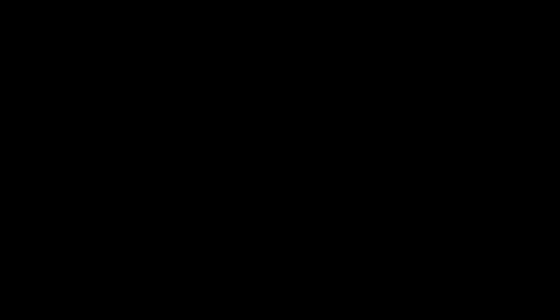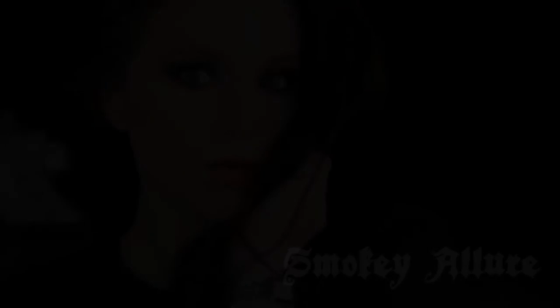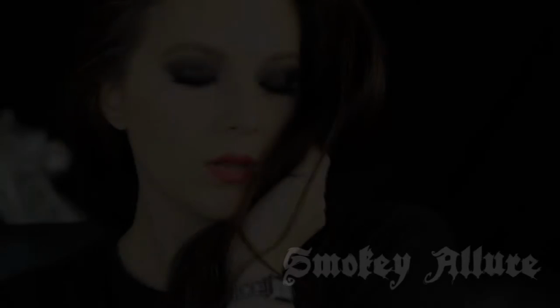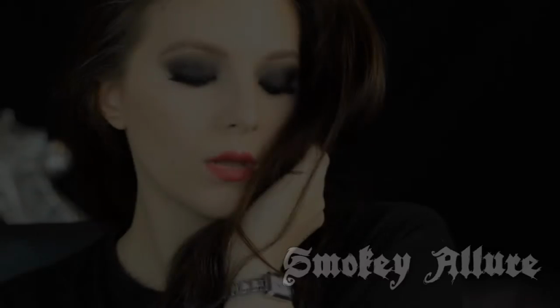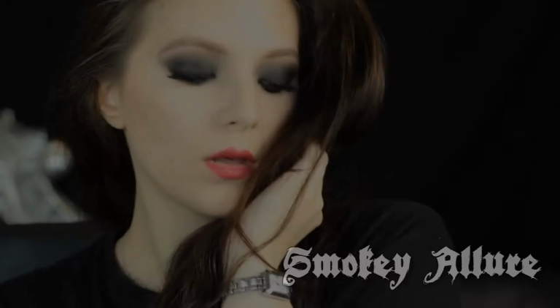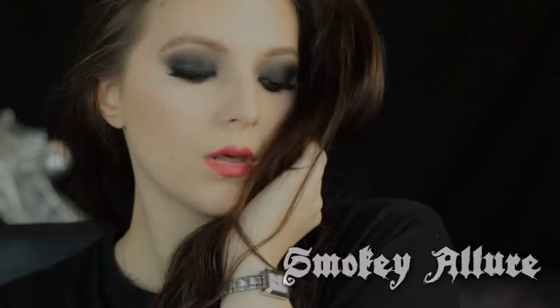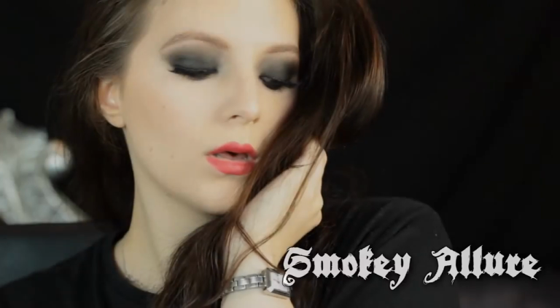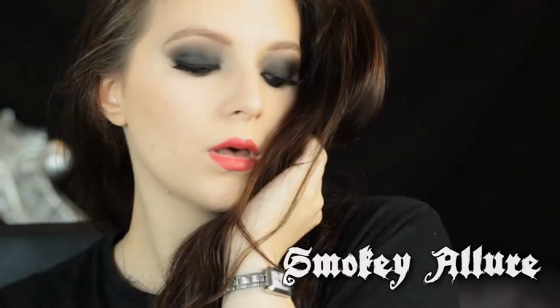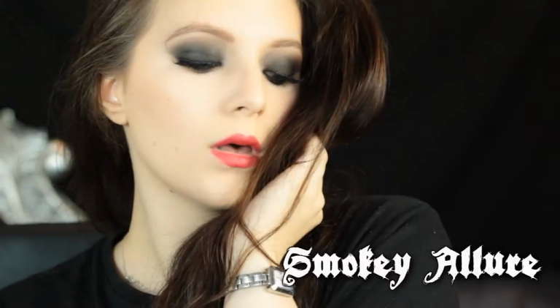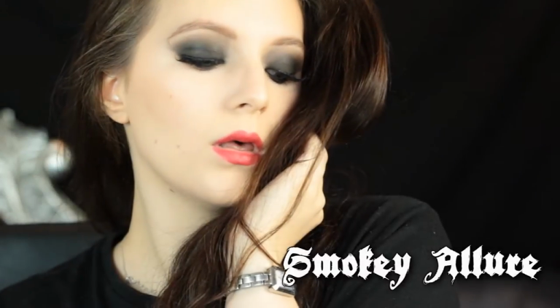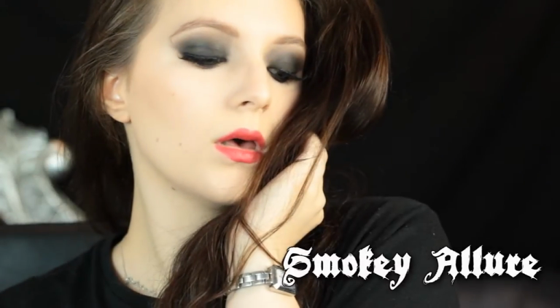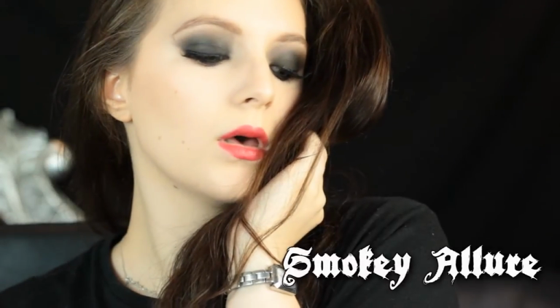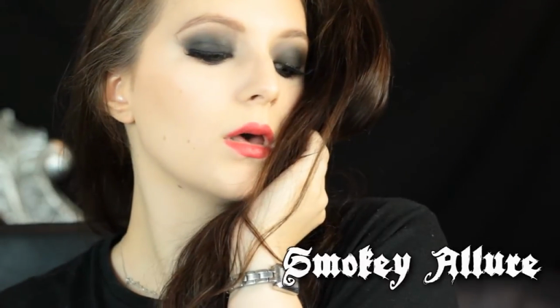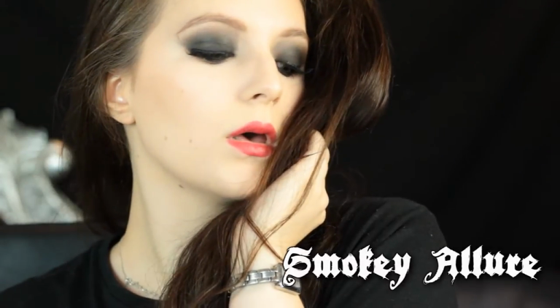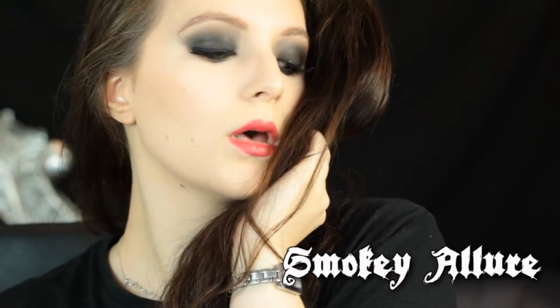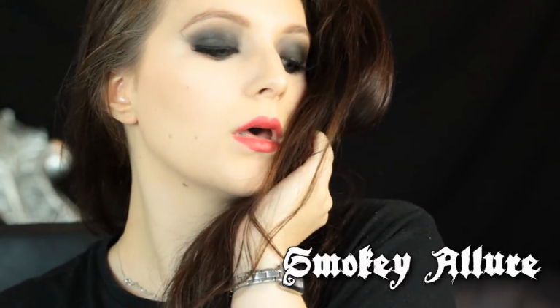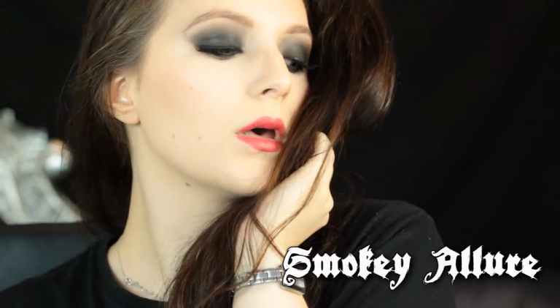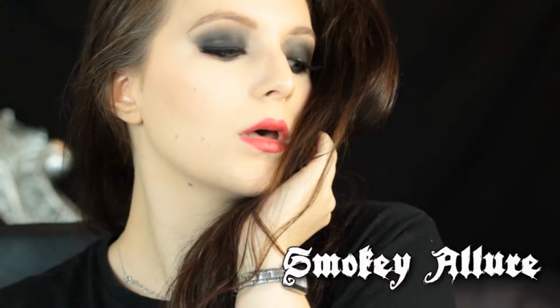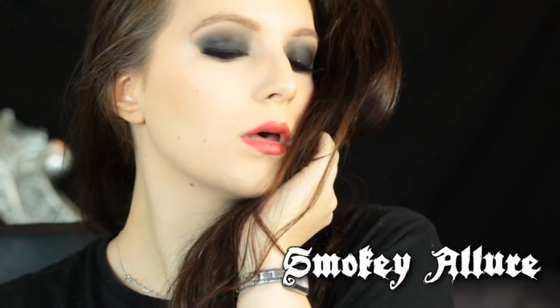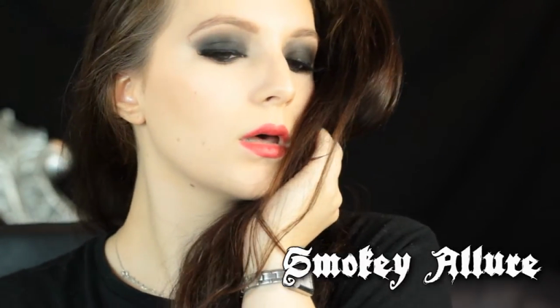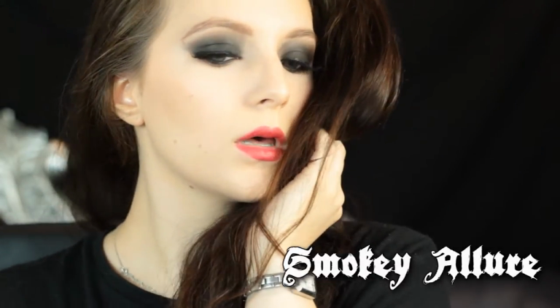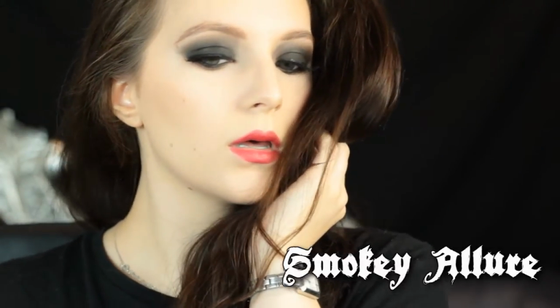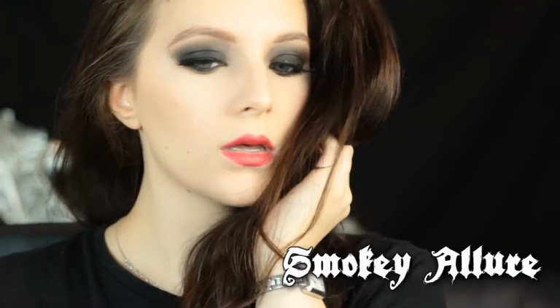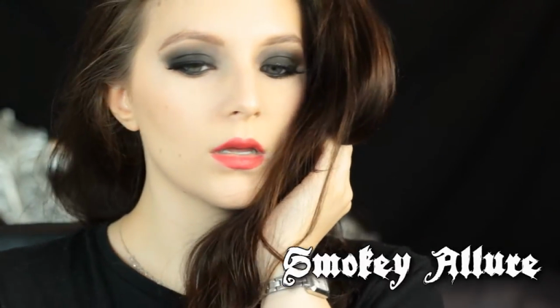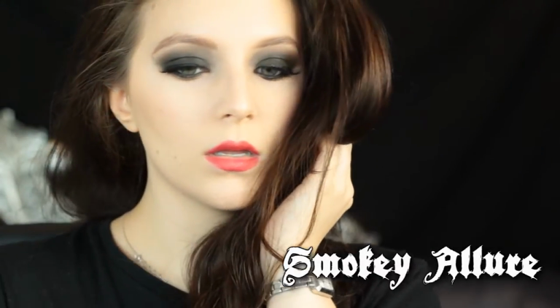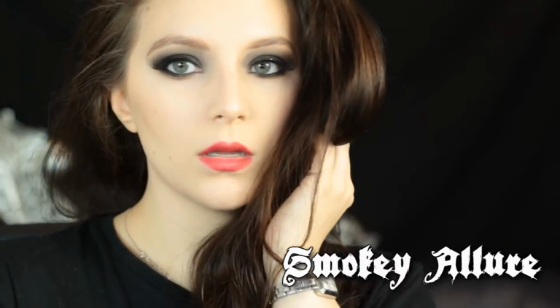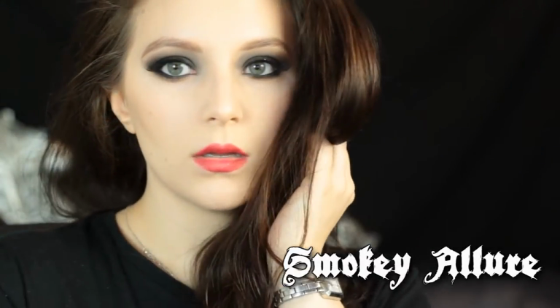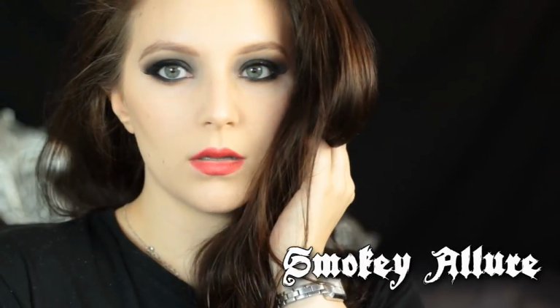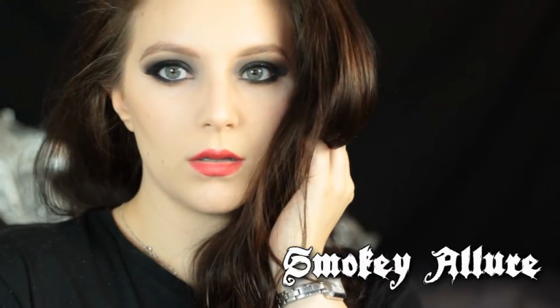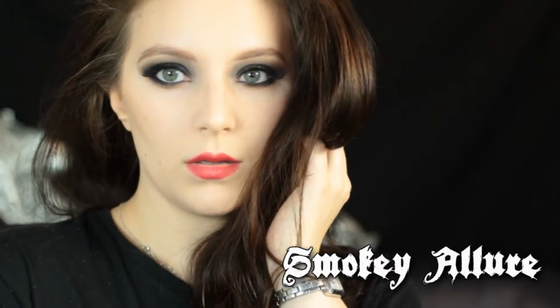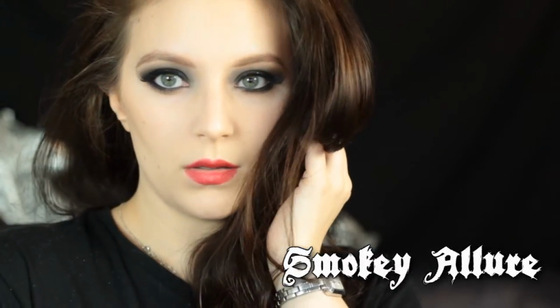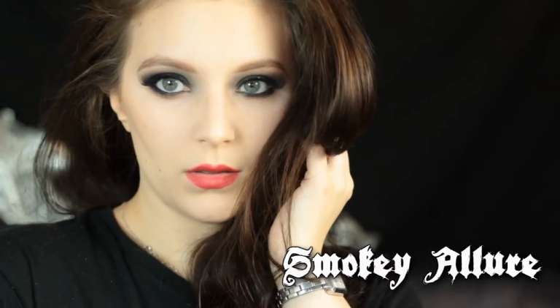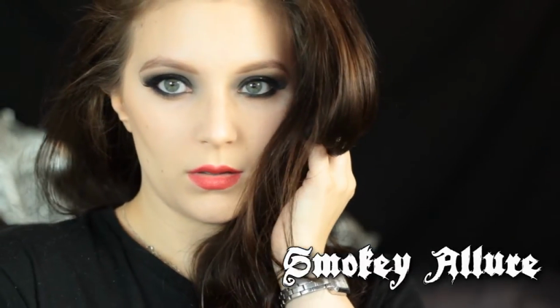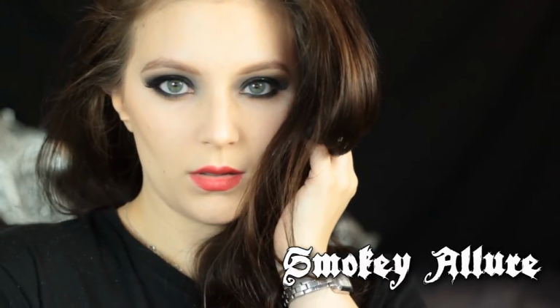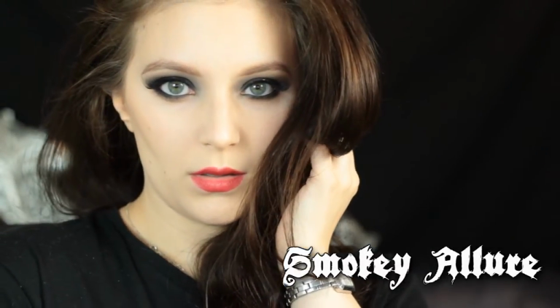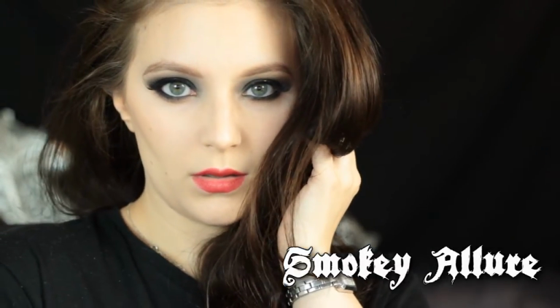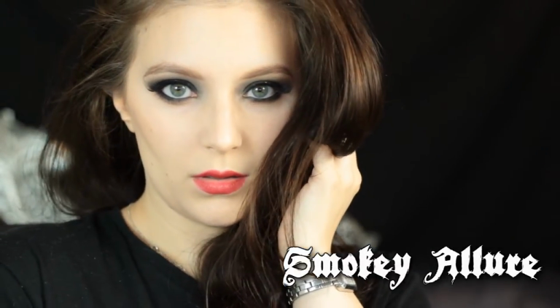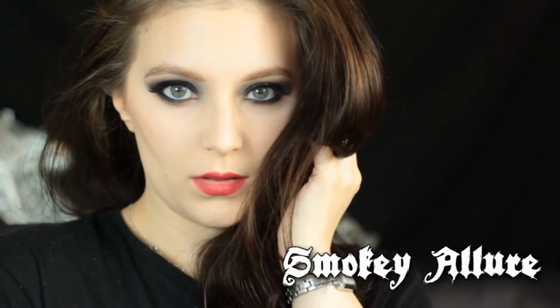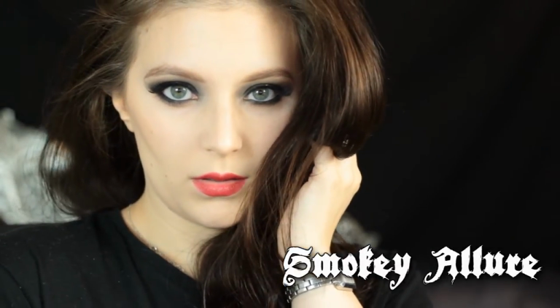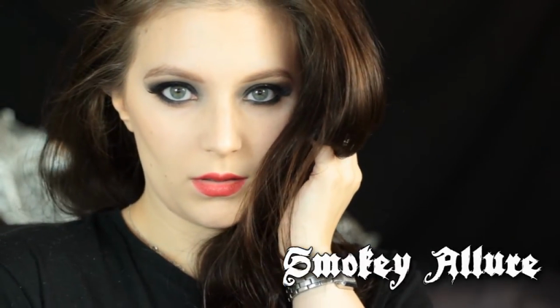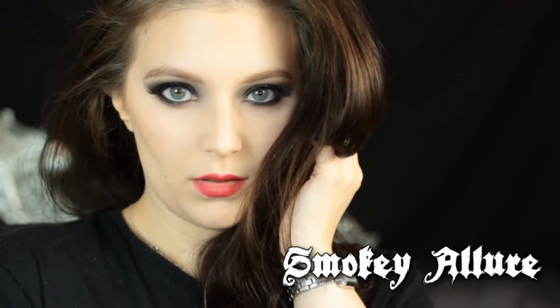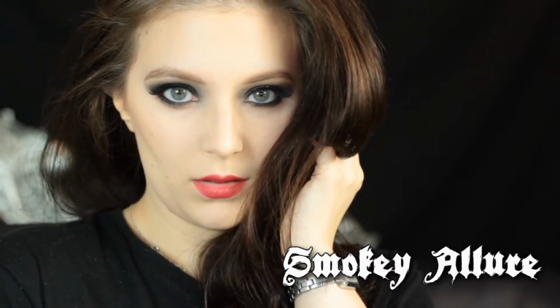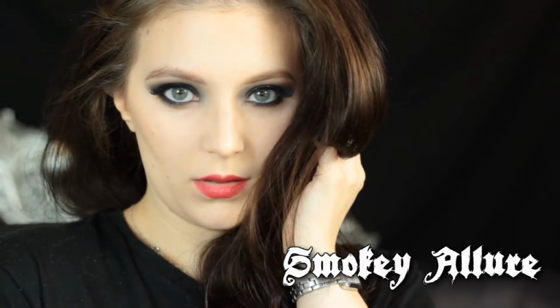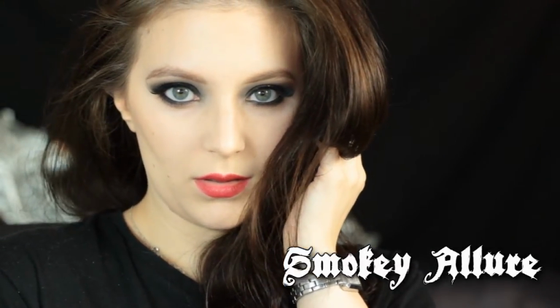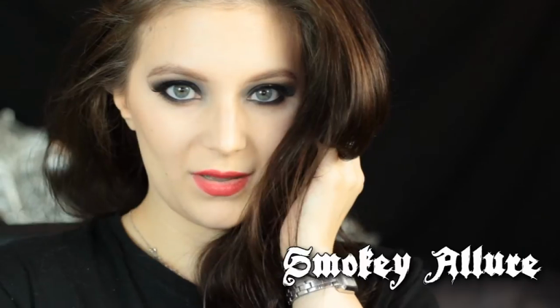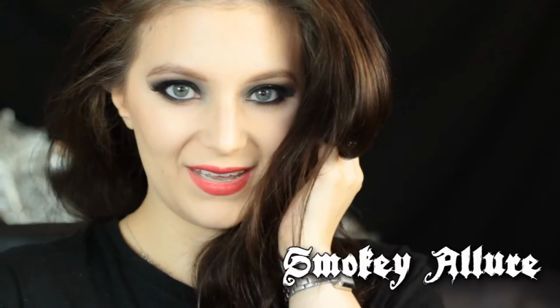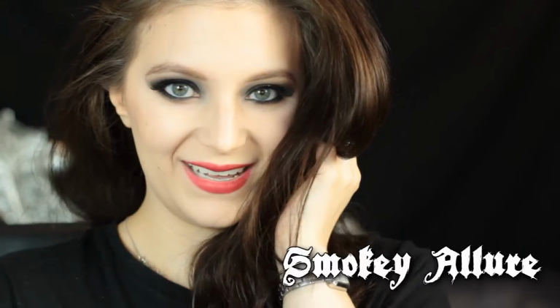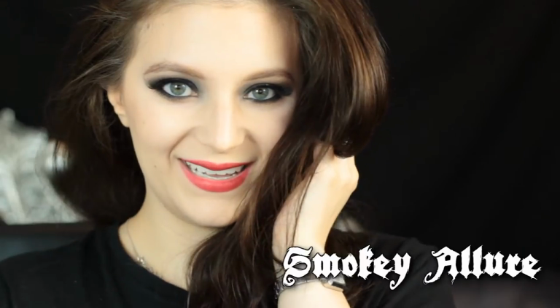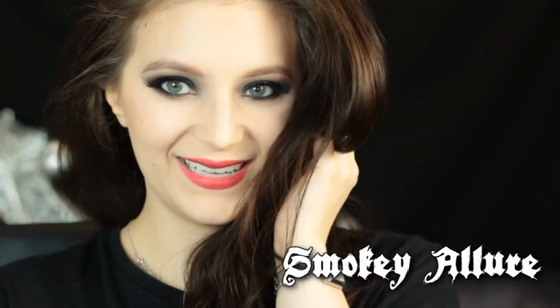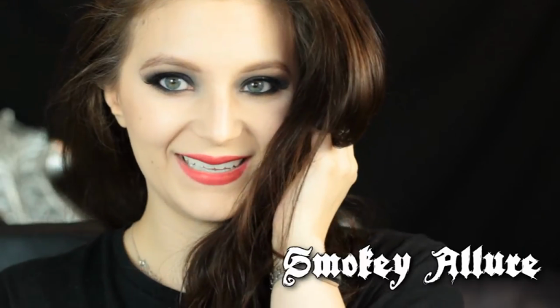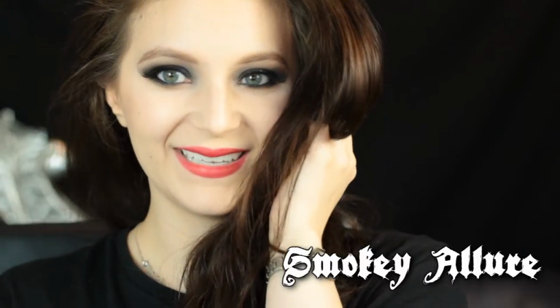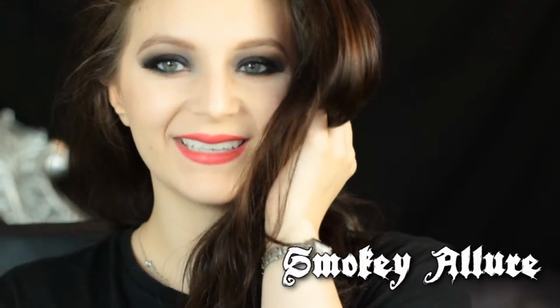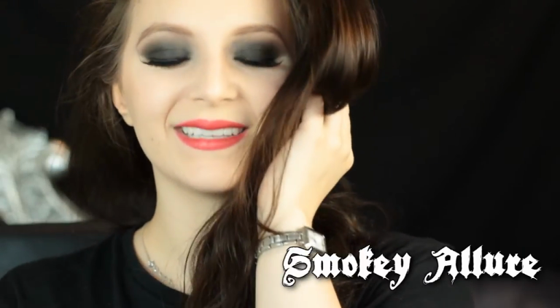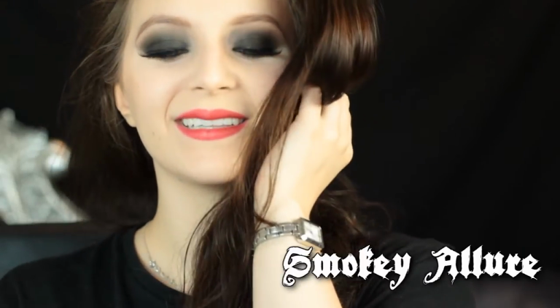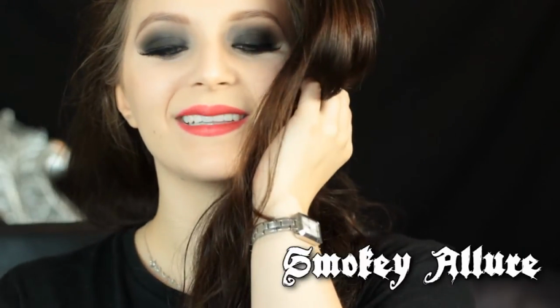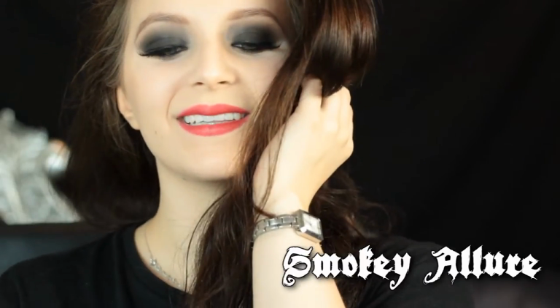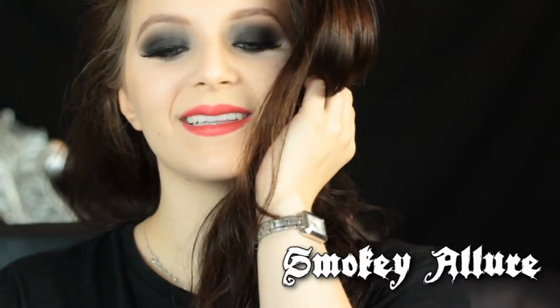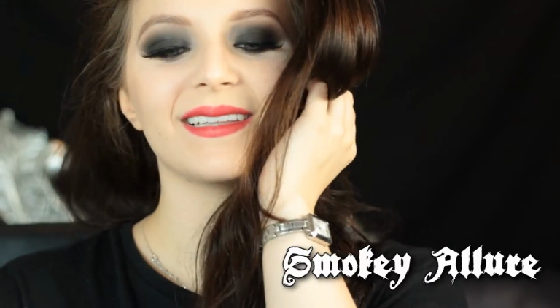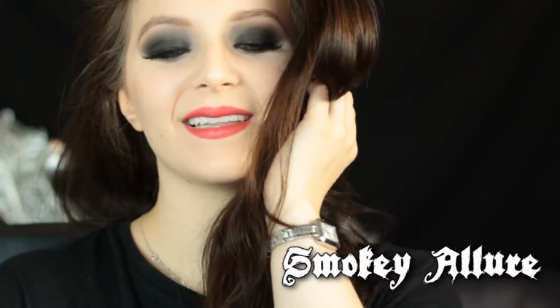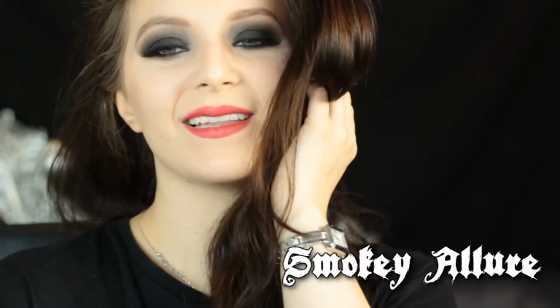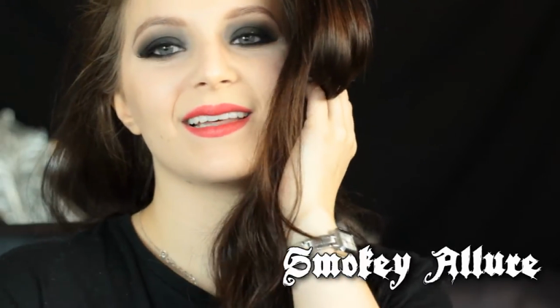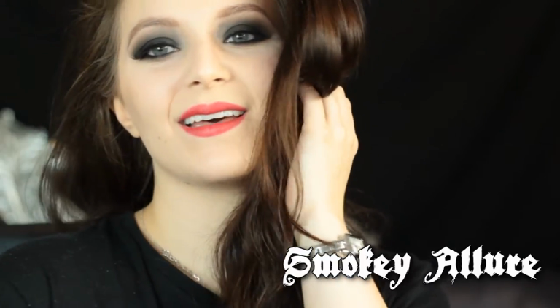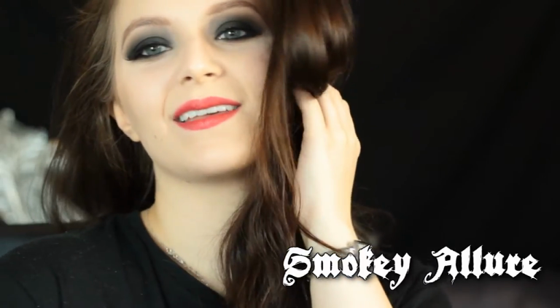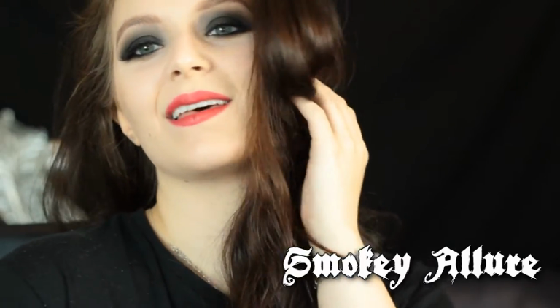Hello everyone and welcome to another video. In today's video I'm going to be showing you how to achieve this smoky and alluring look.